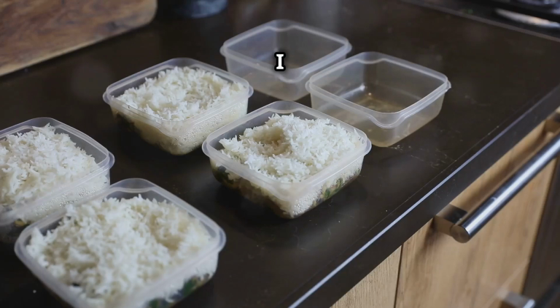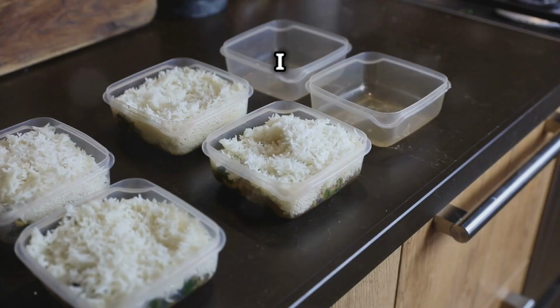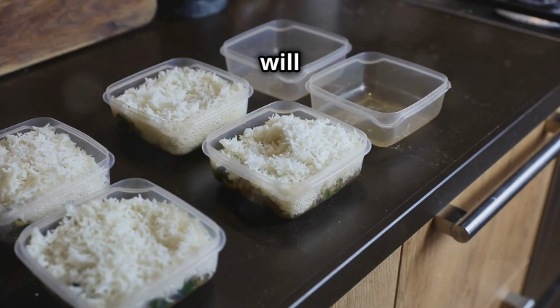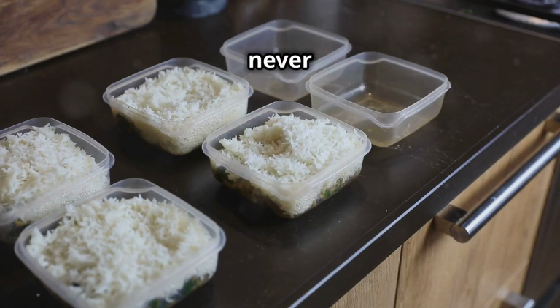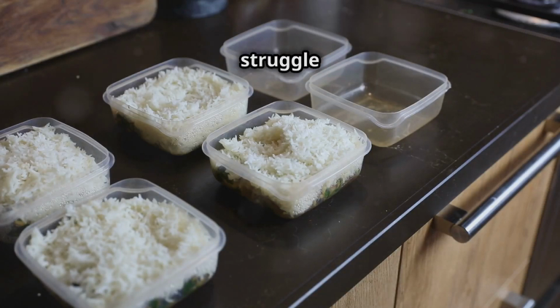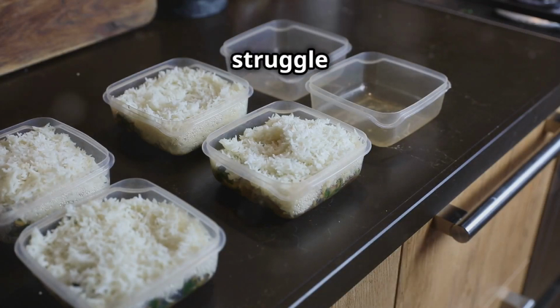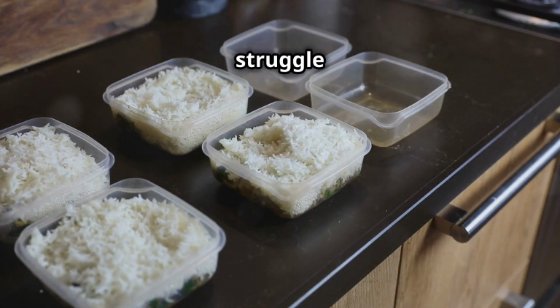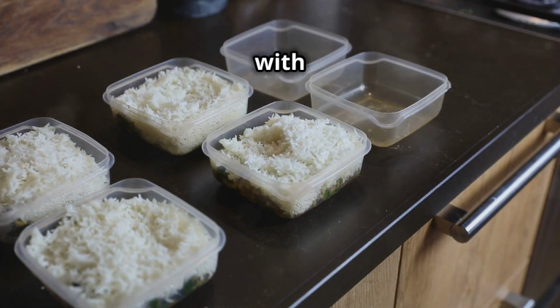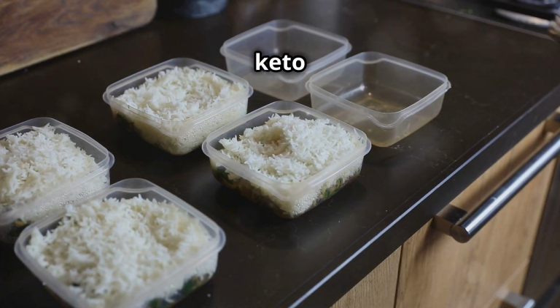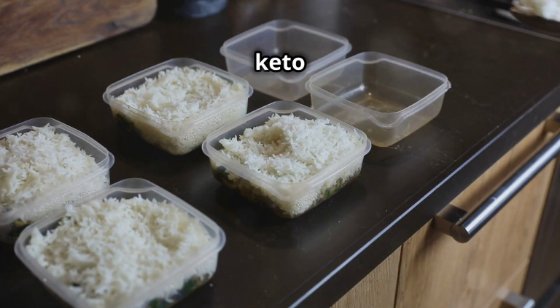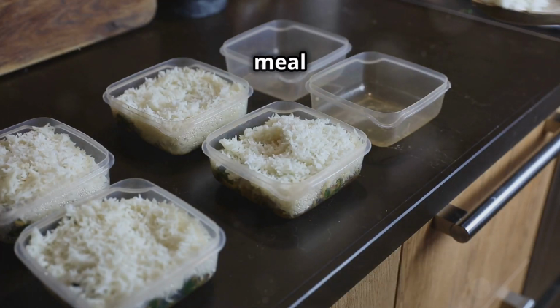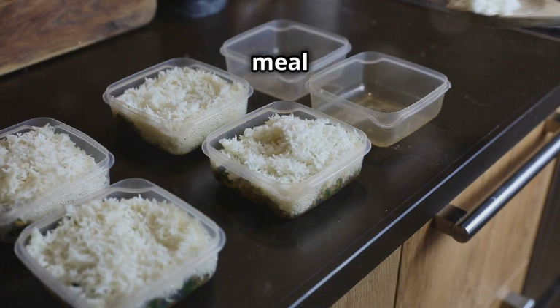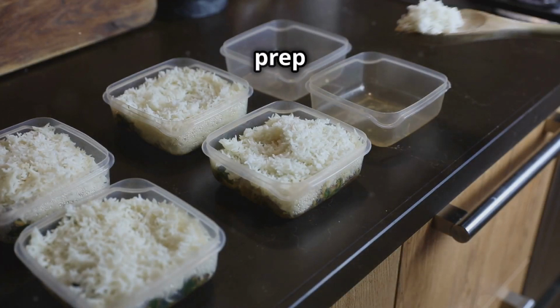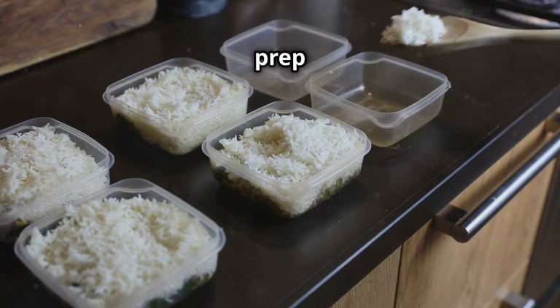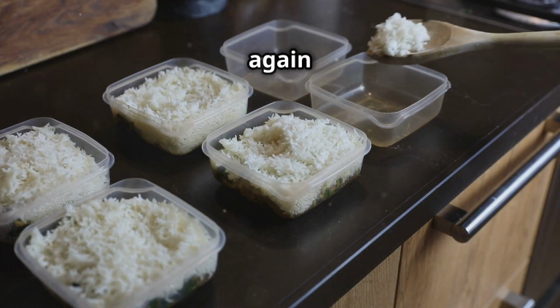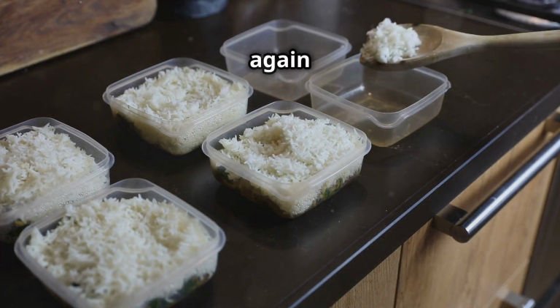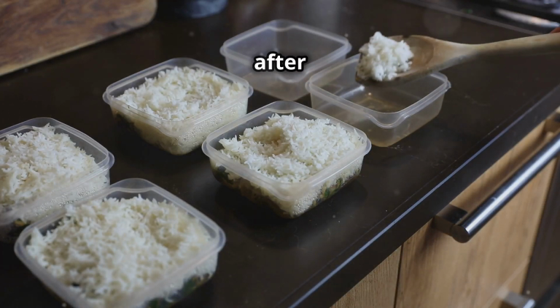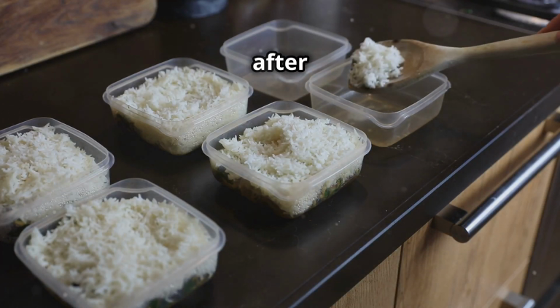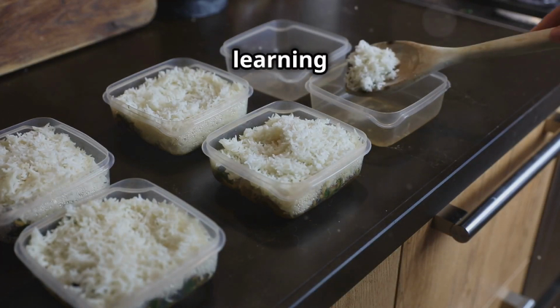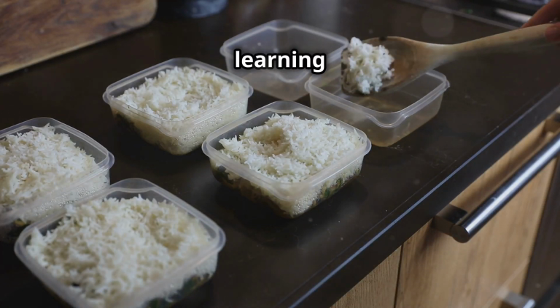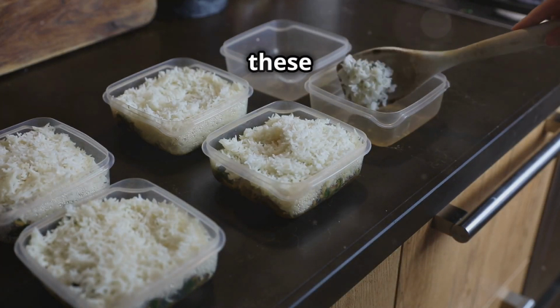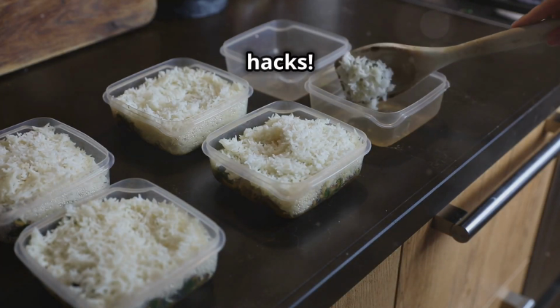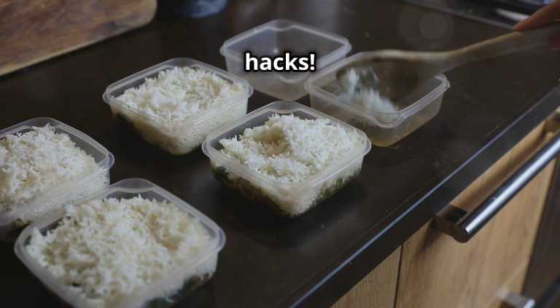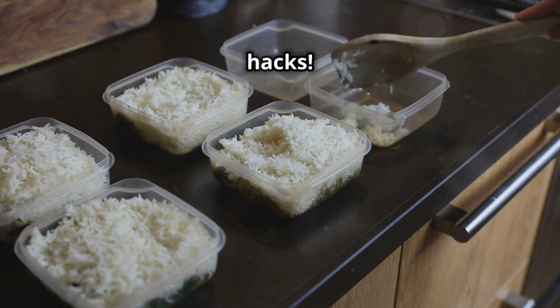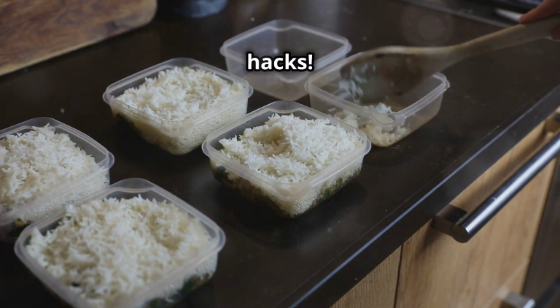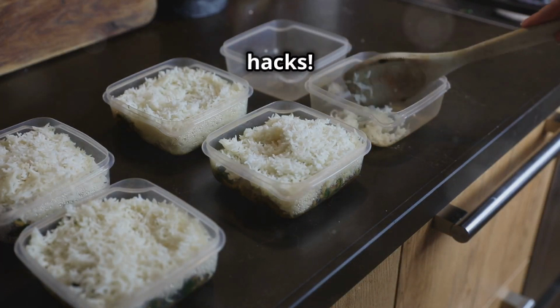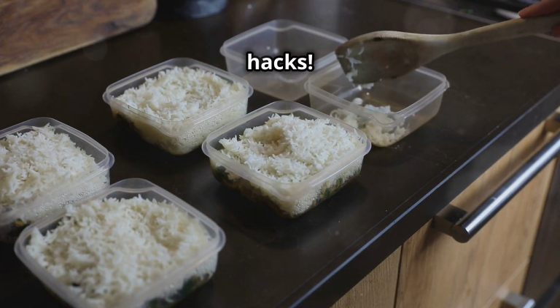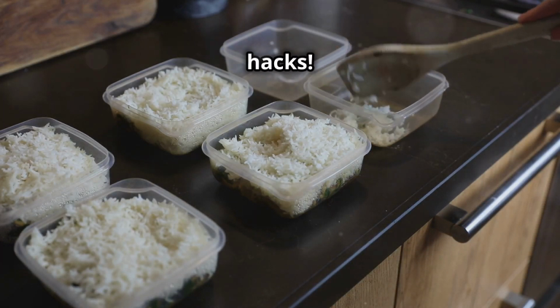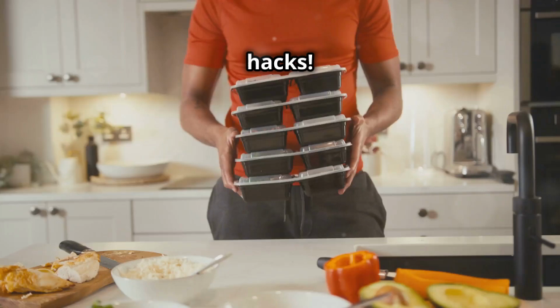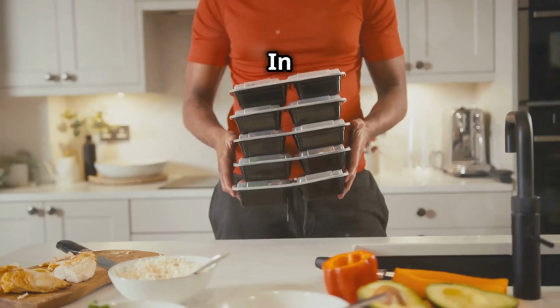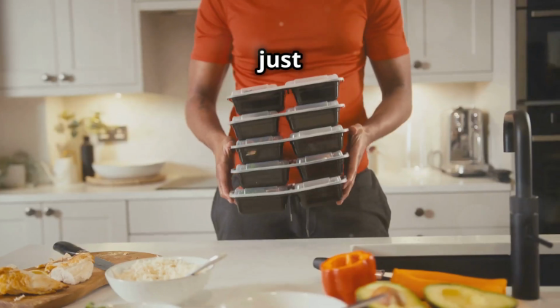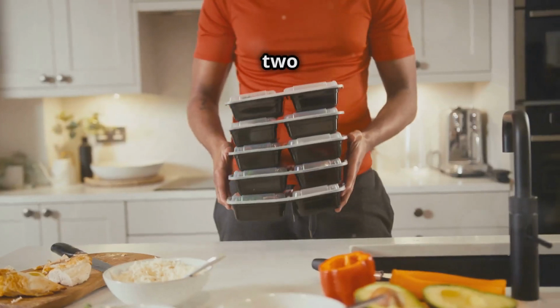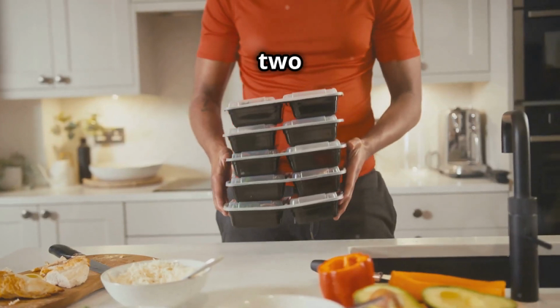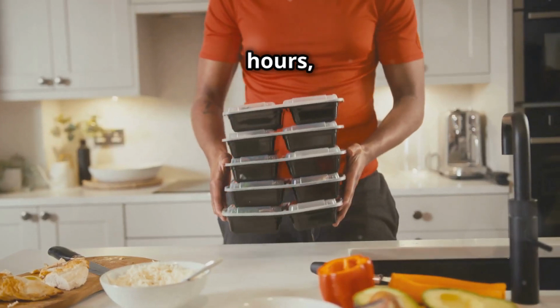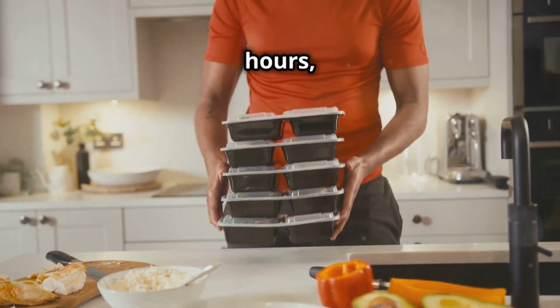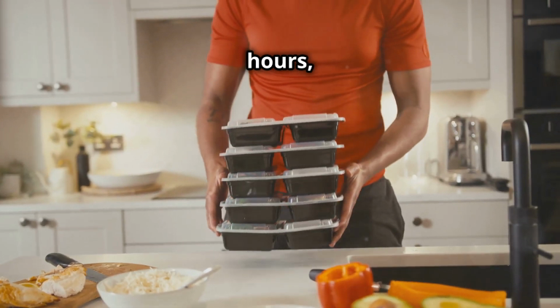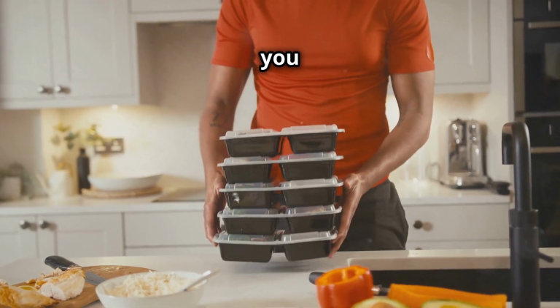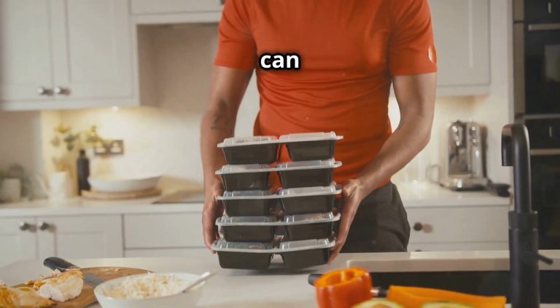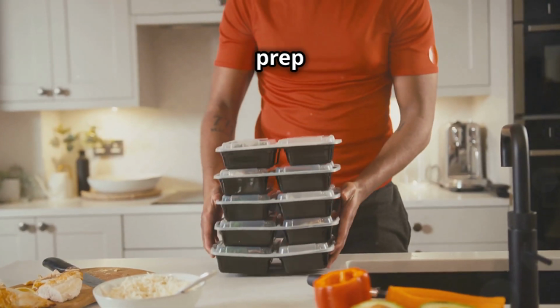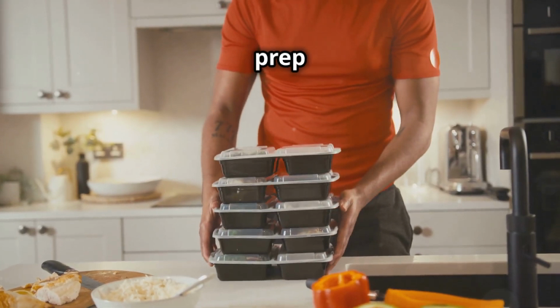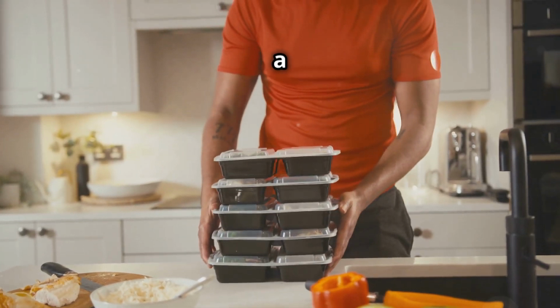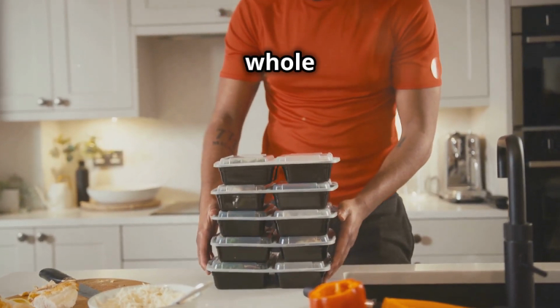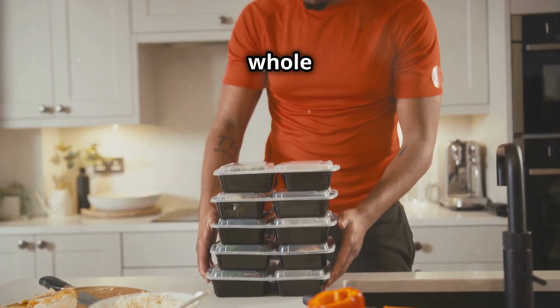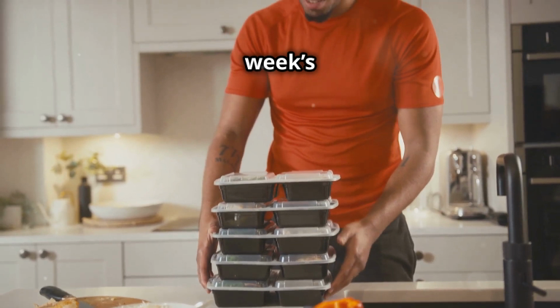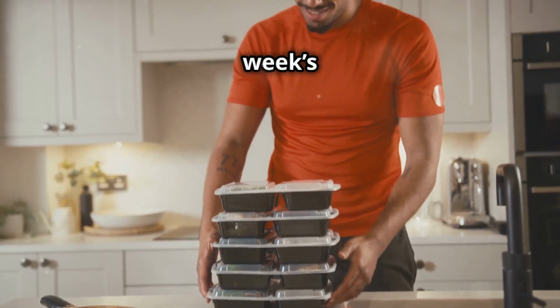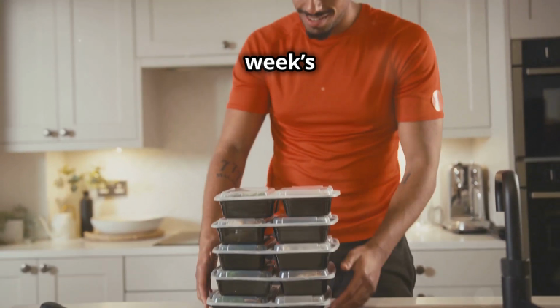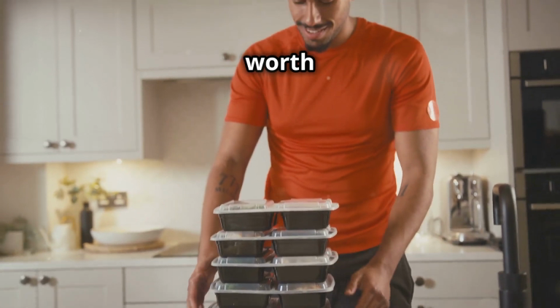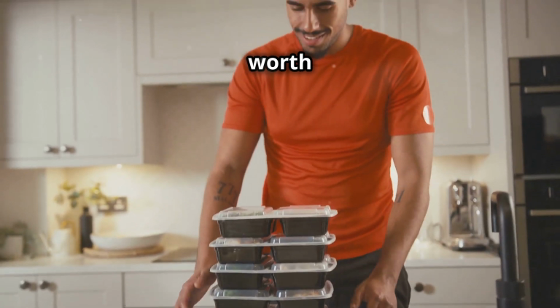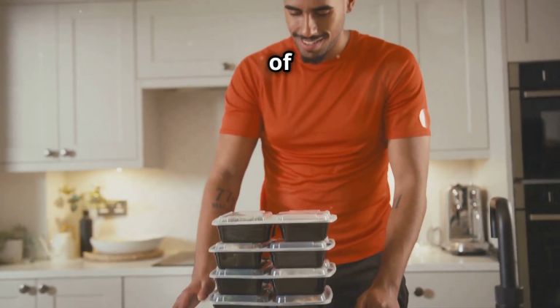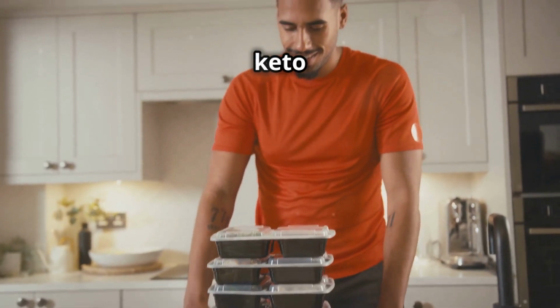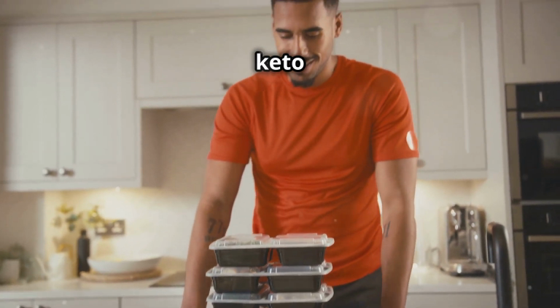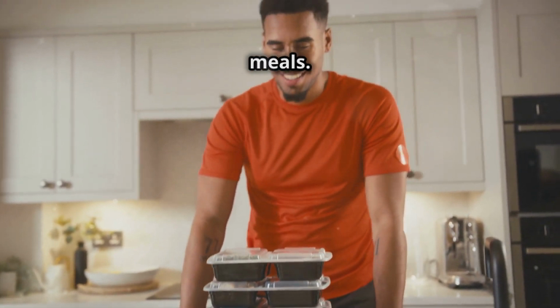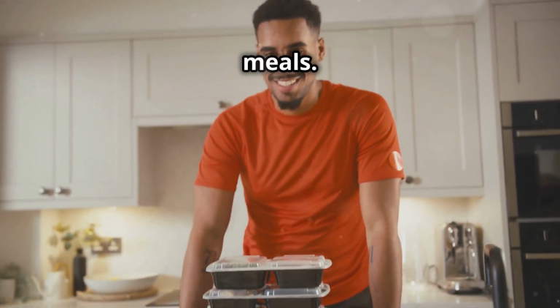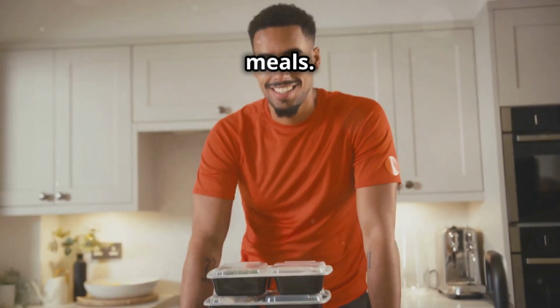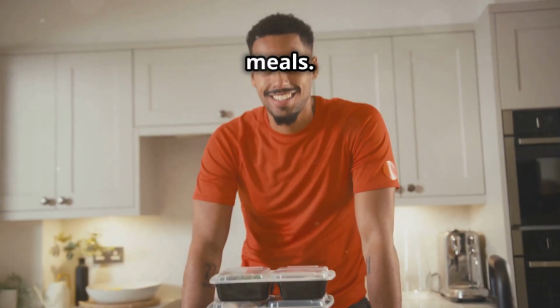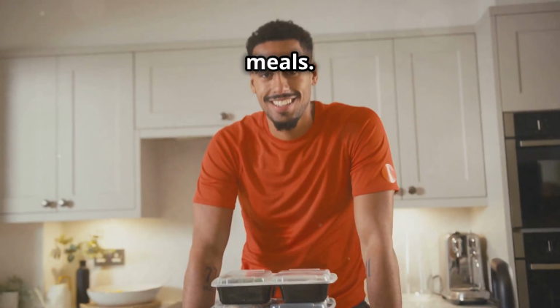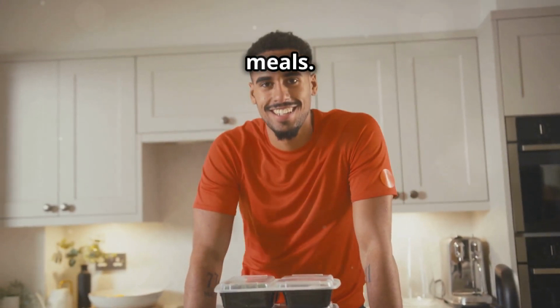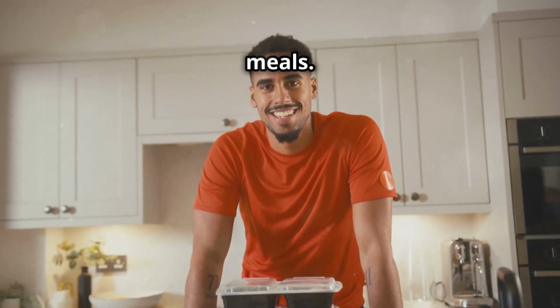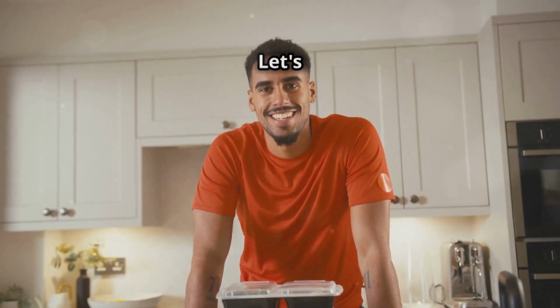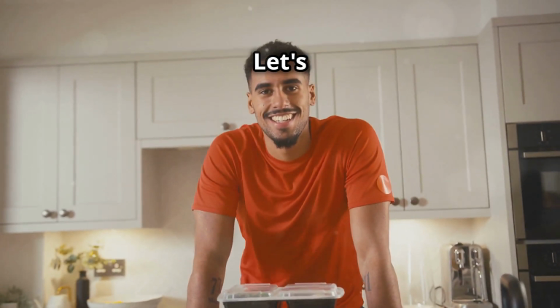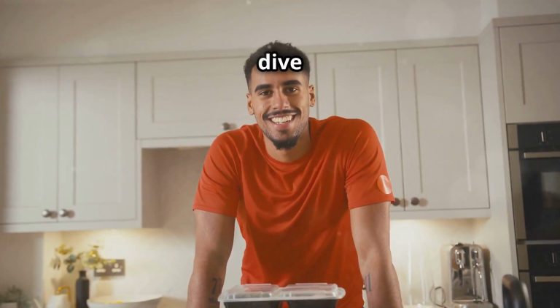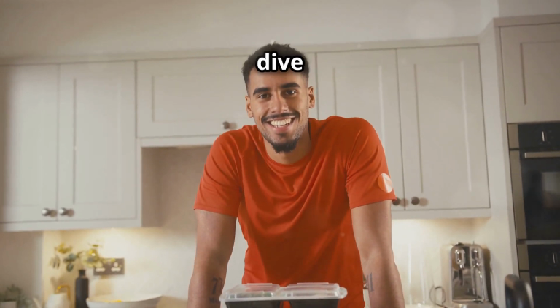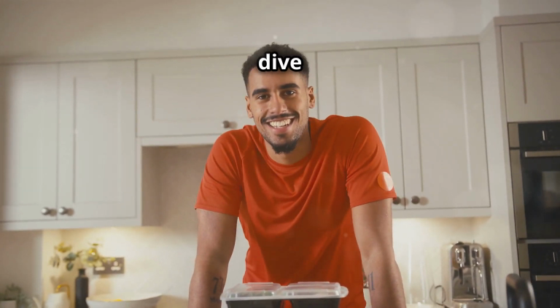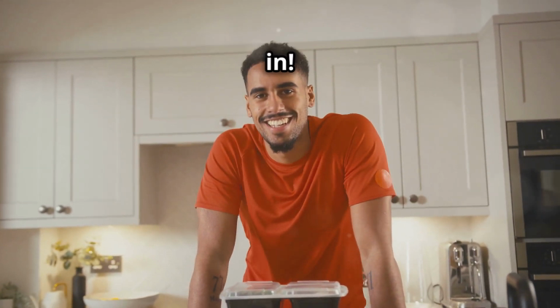I will never struggle with keto meal prep again after learning these hacks. In just two hours, you can prep a whole week's worth of keto meals. Let's dive in.